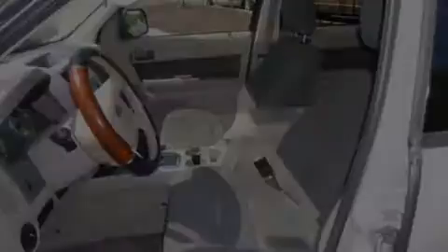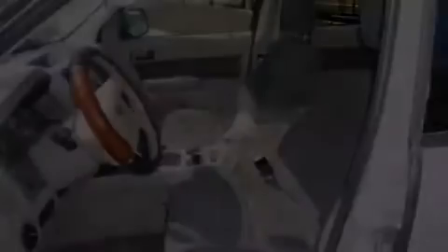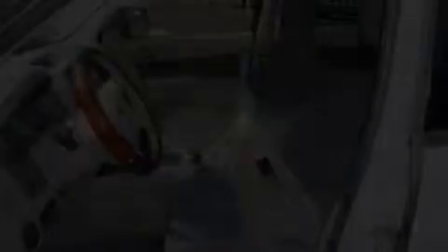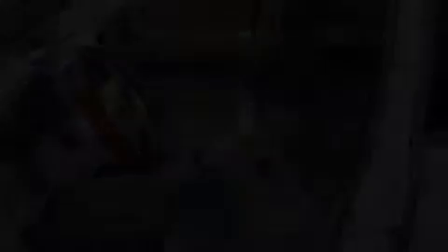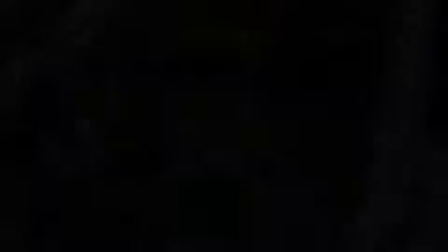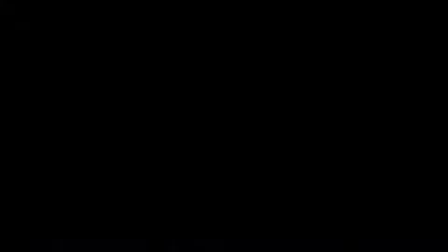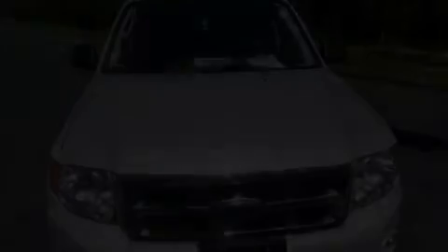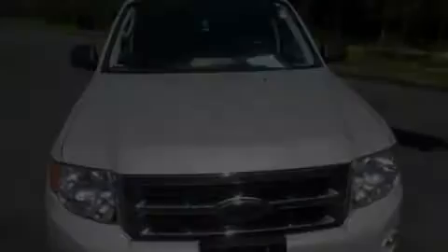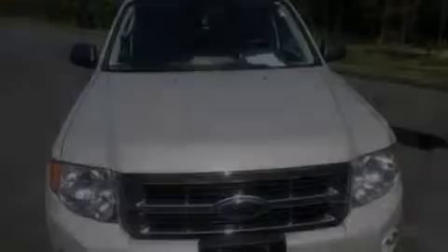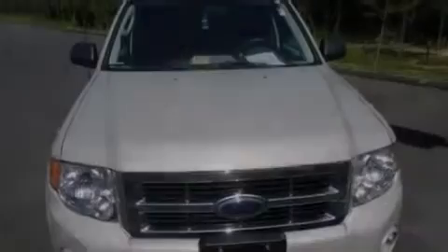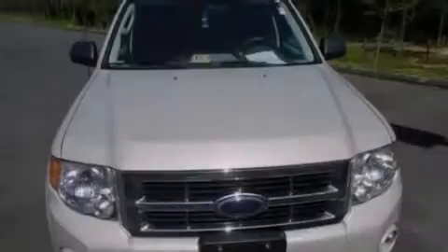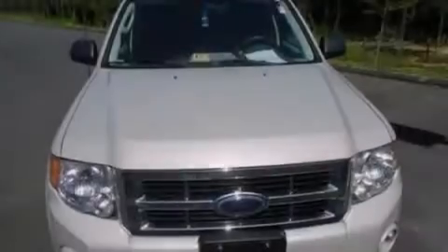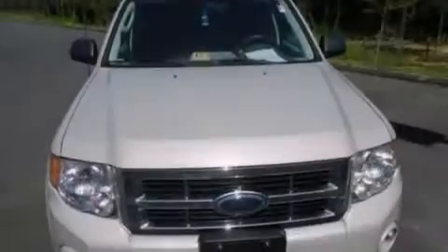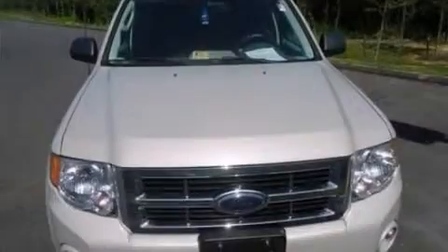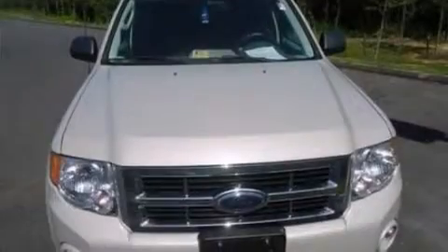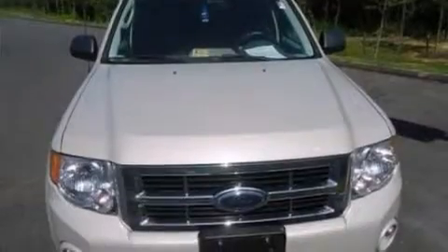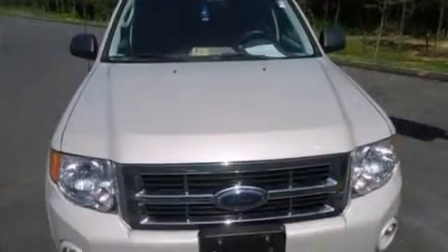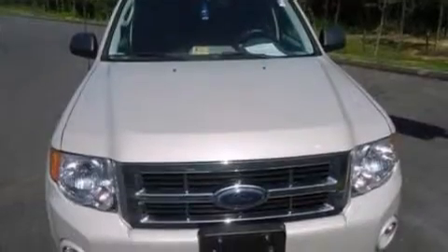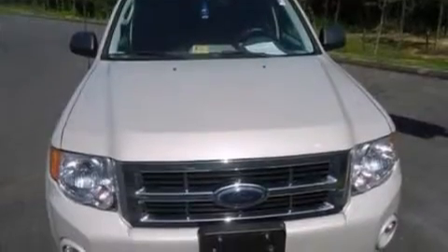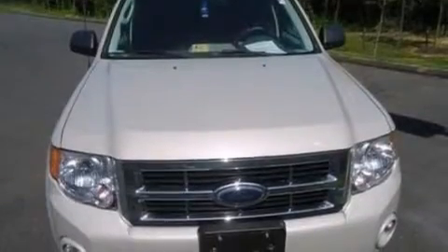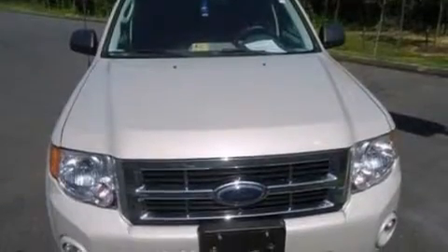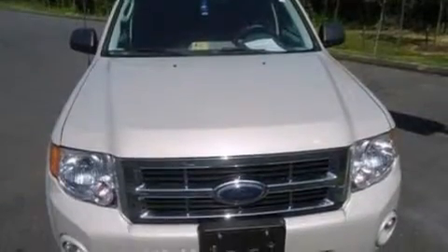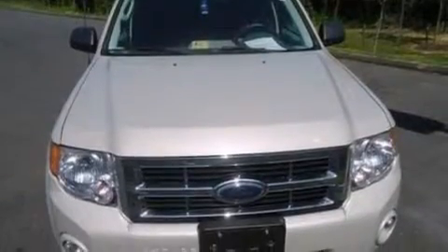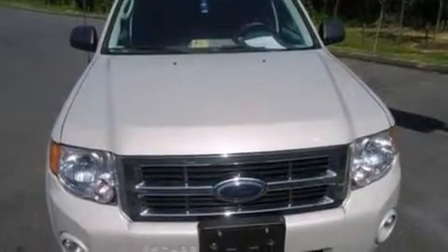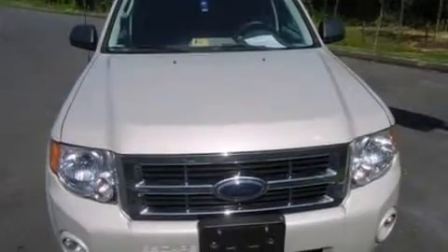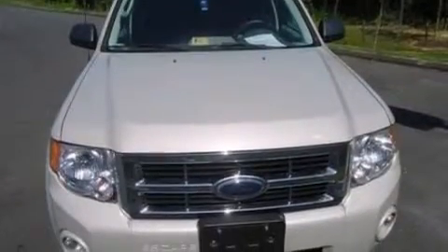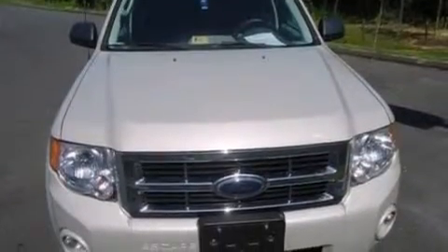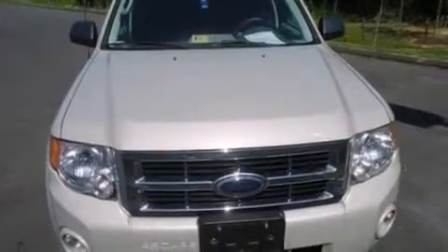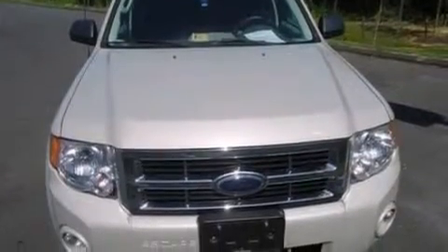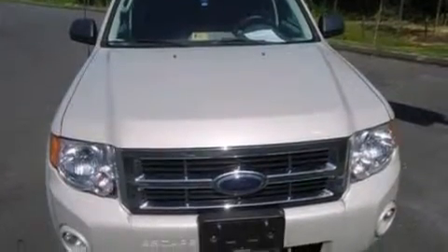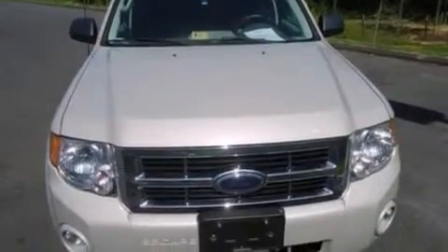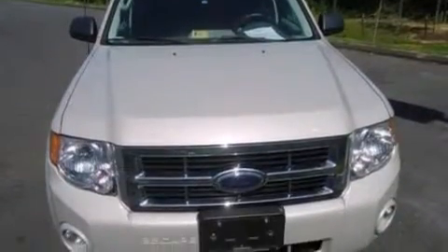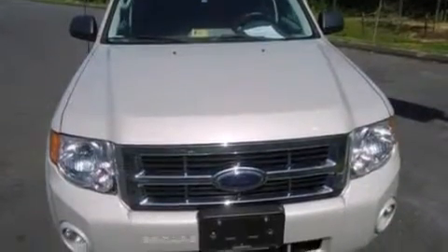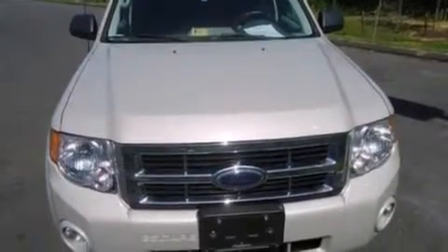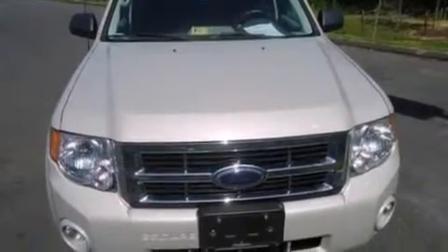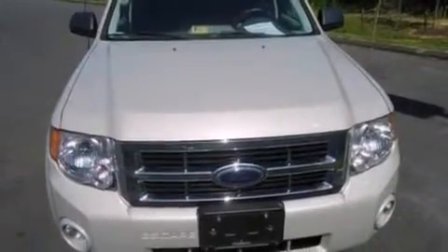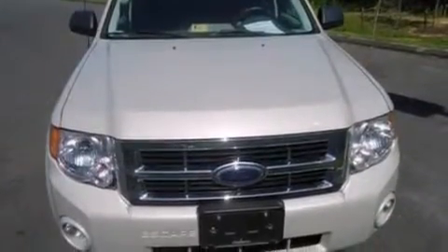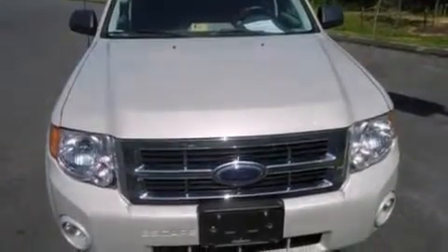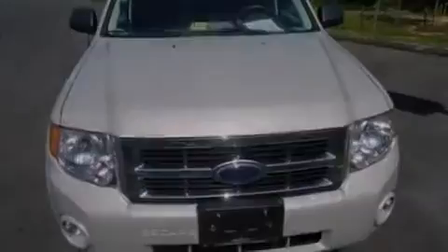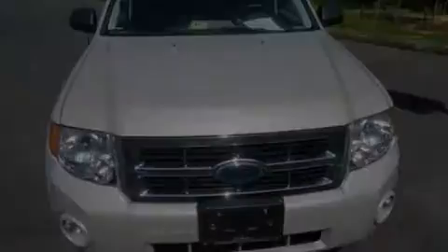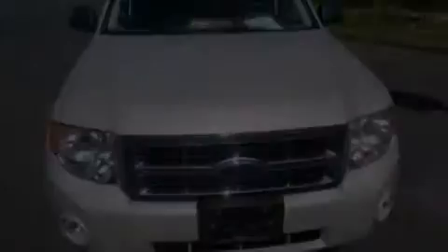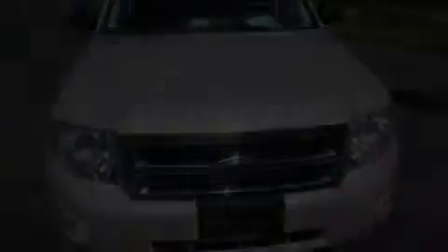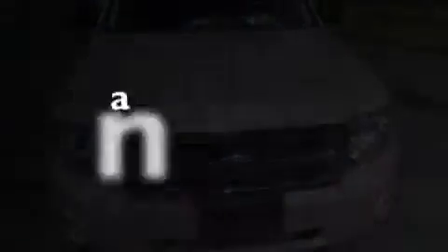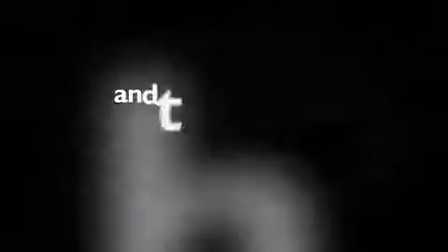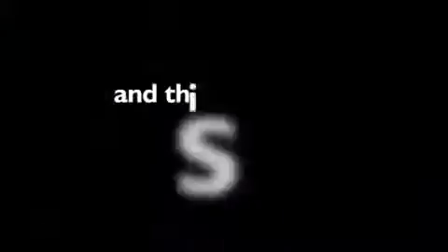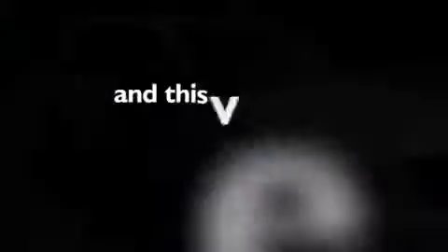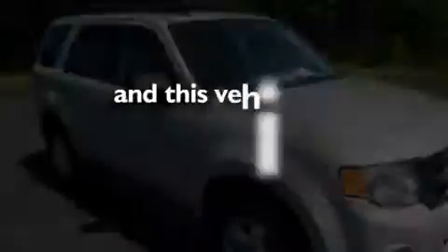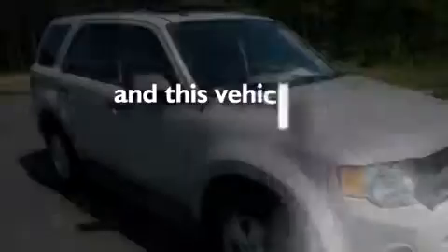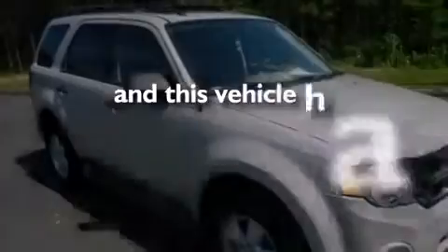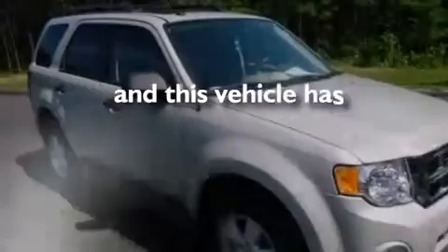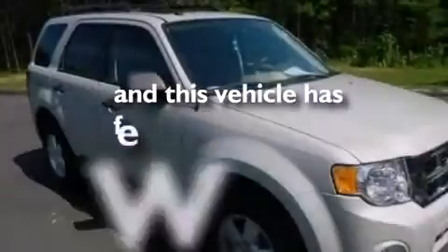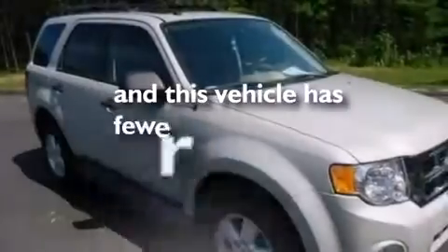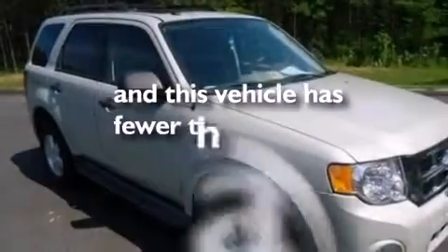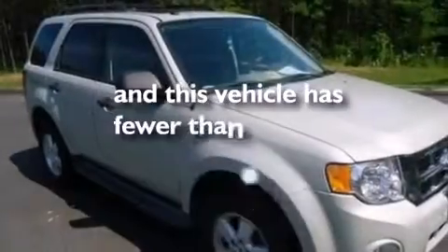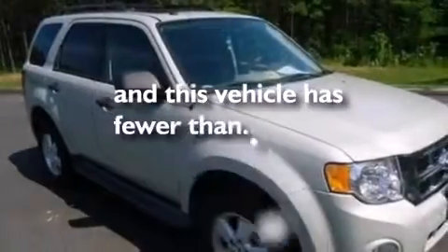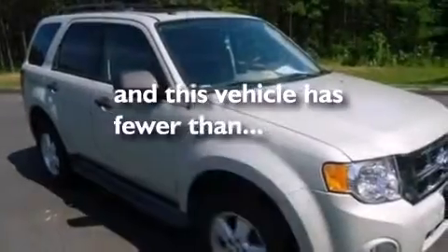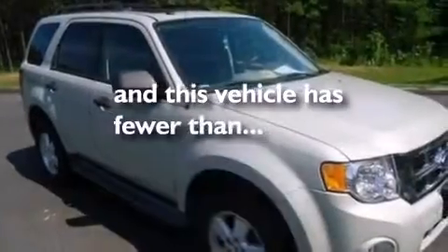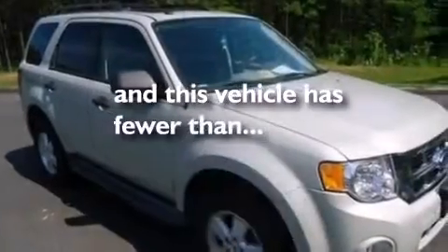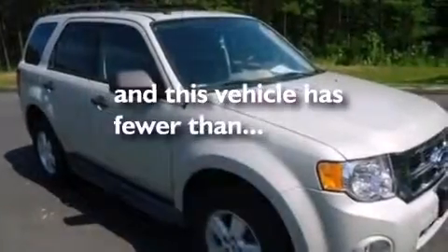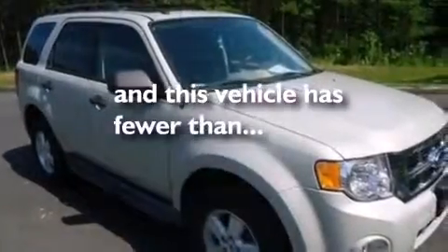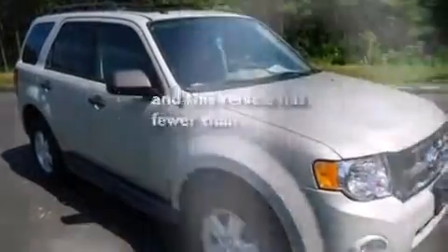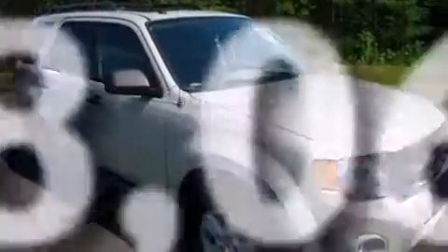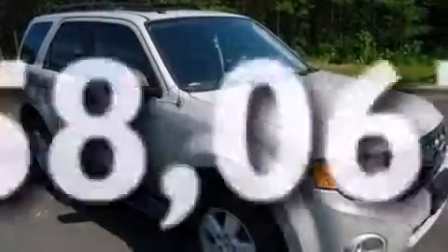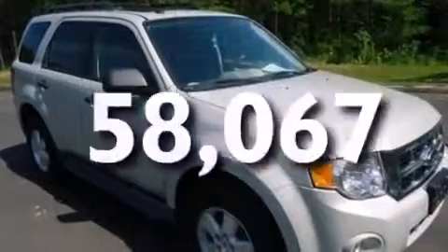Front-side impact airbags, a power driver's seat, air conditioning, and this vehicle has fewer than 59,000 miles on the odometer.